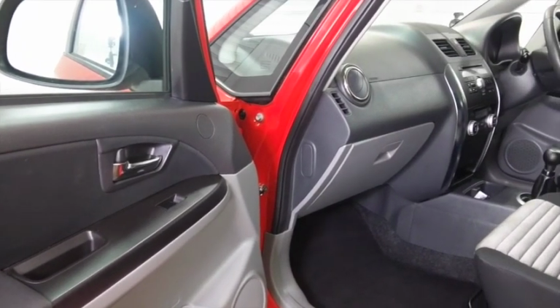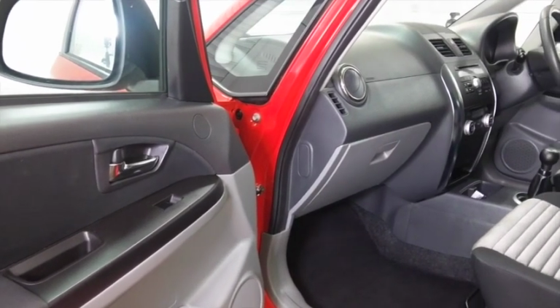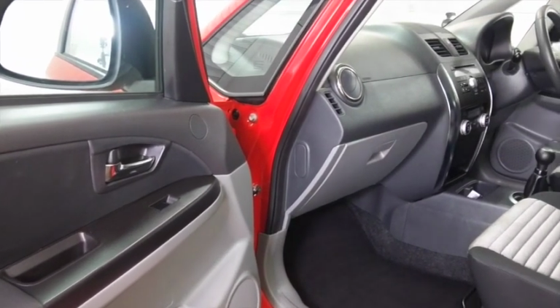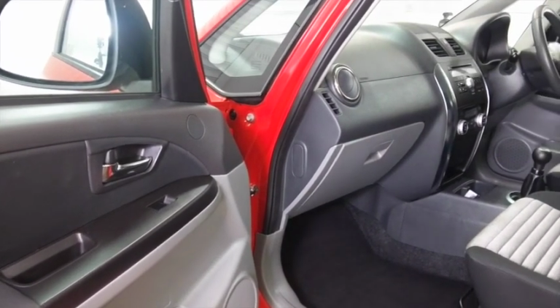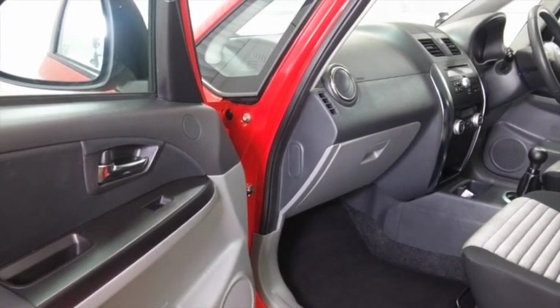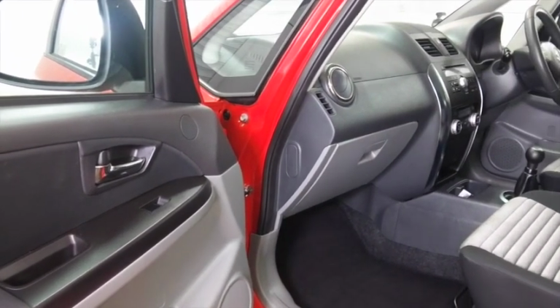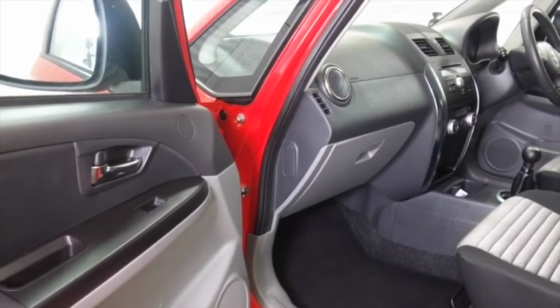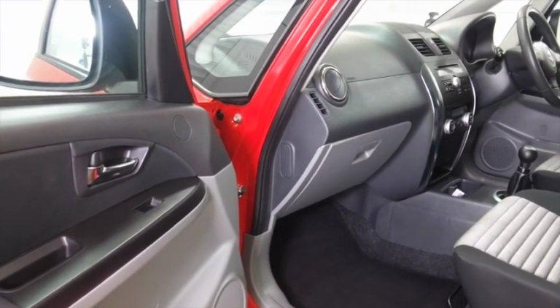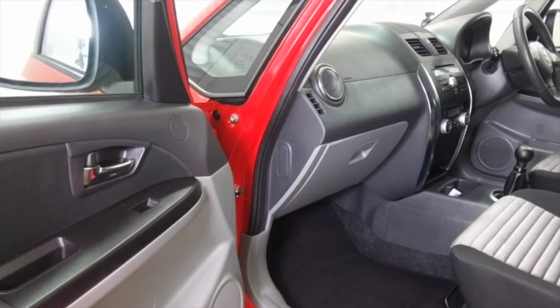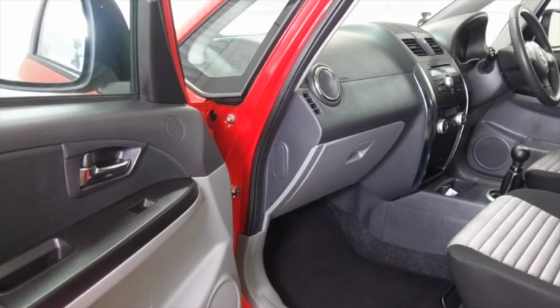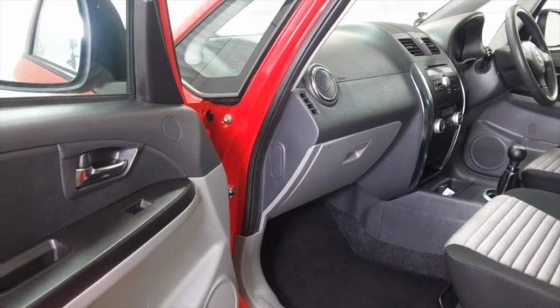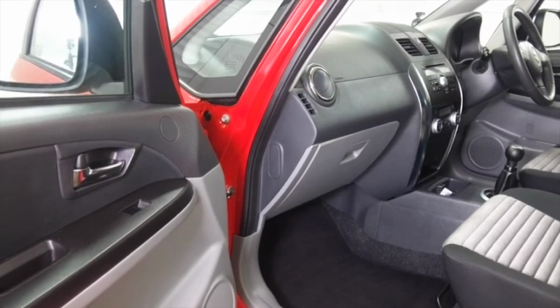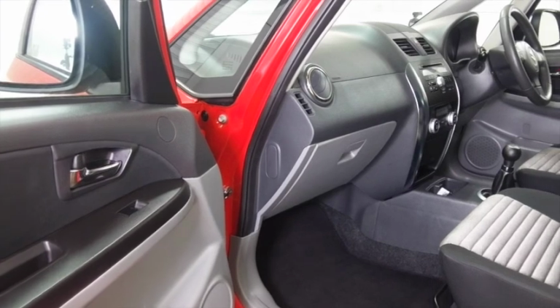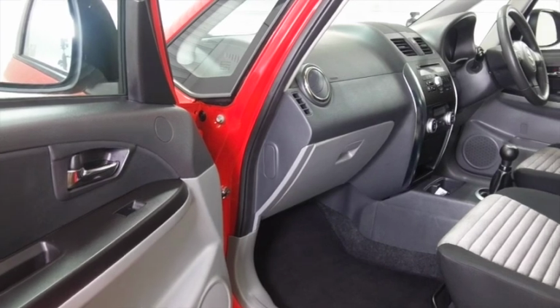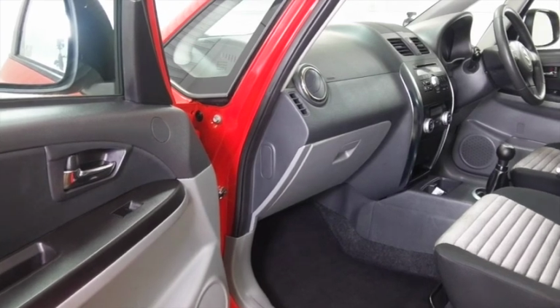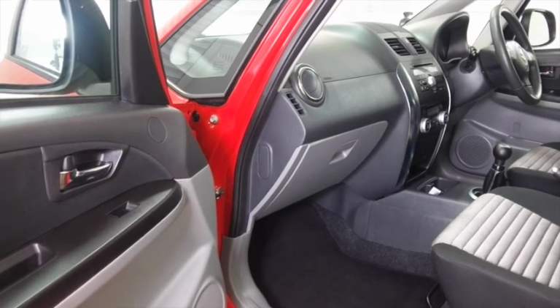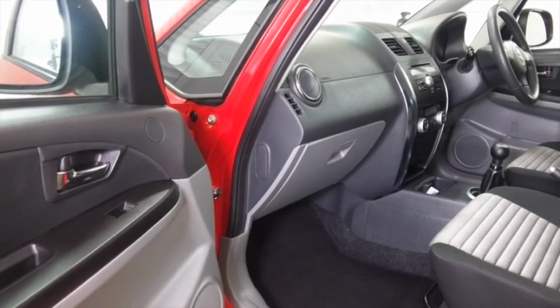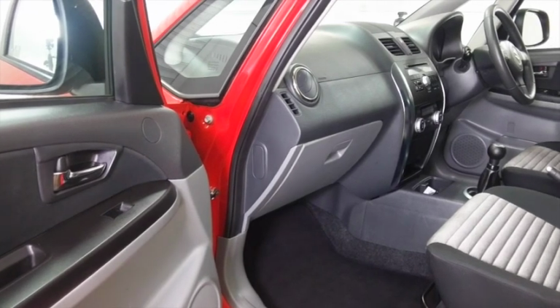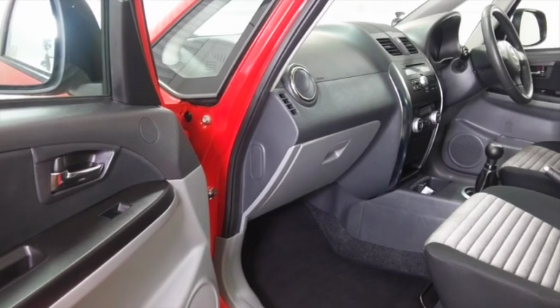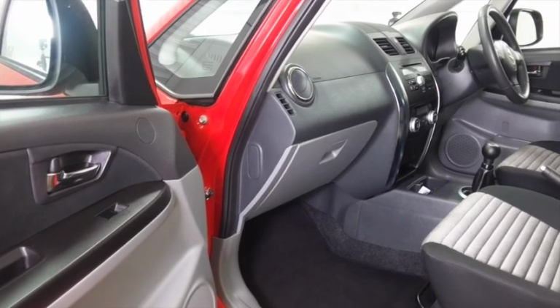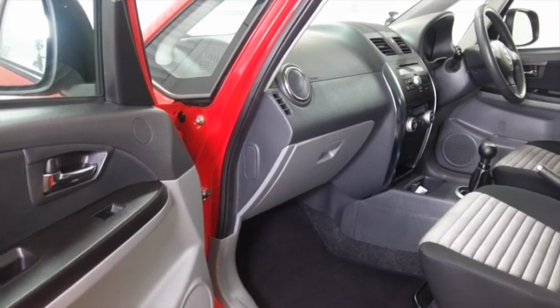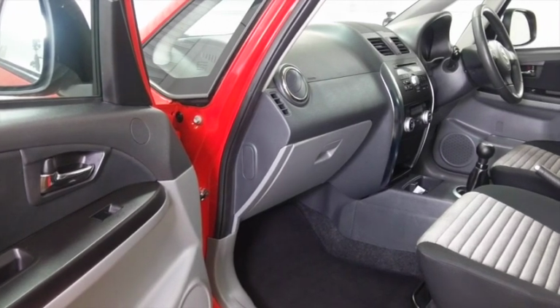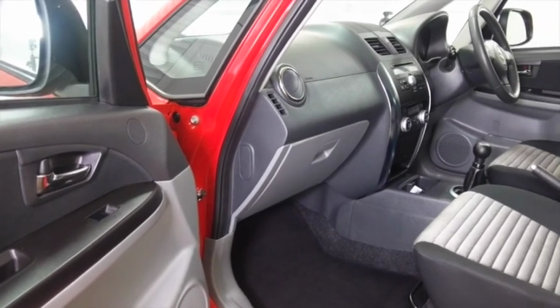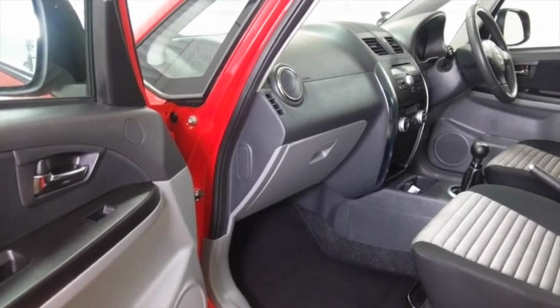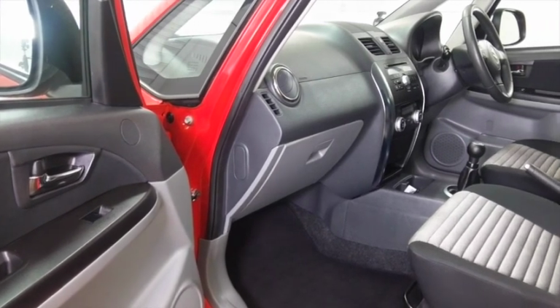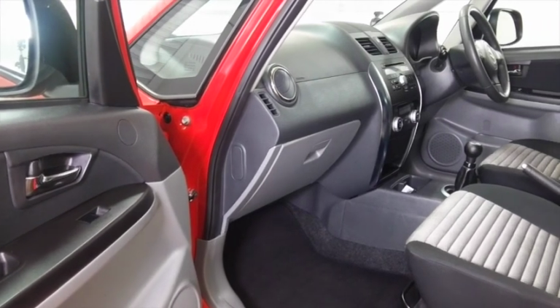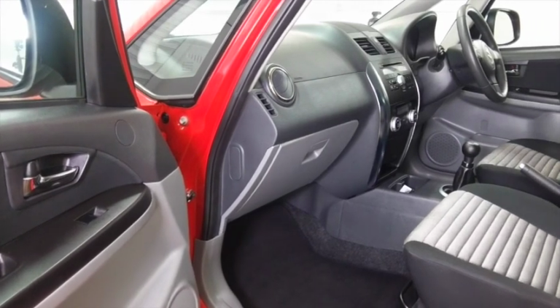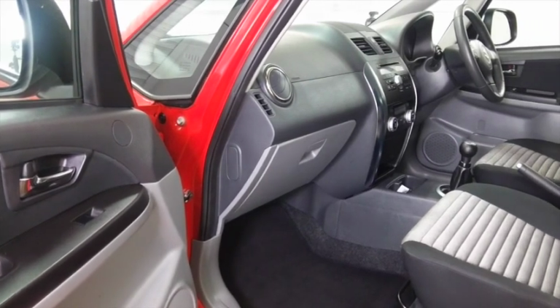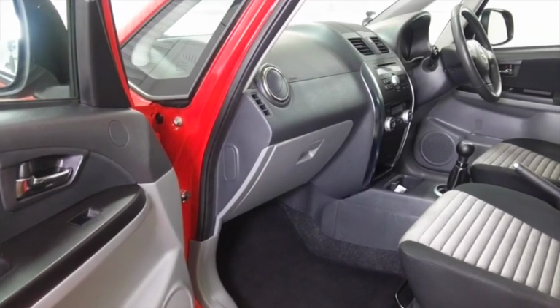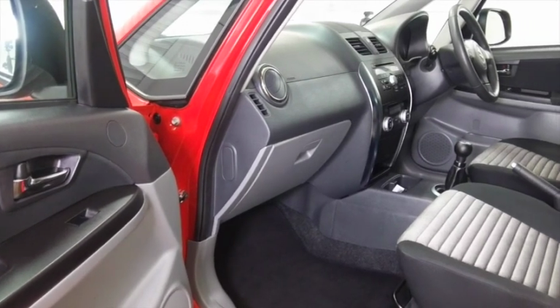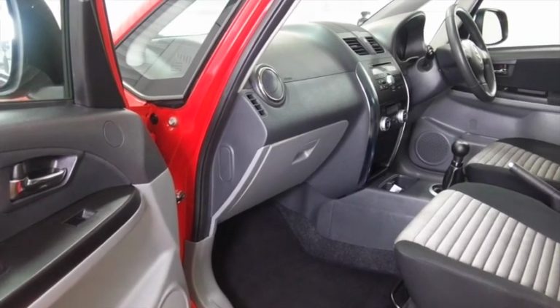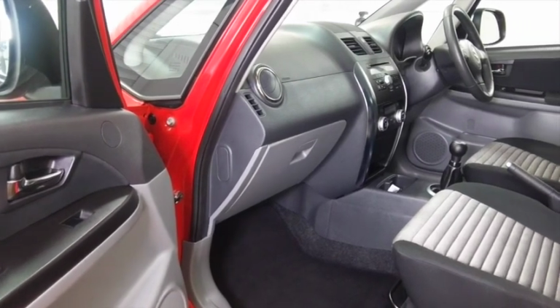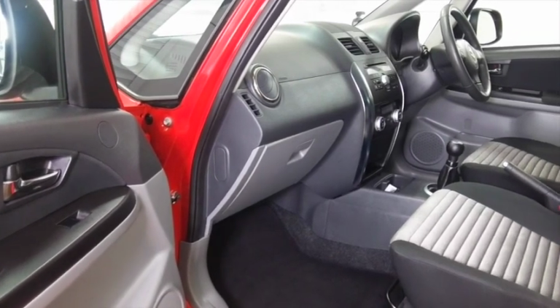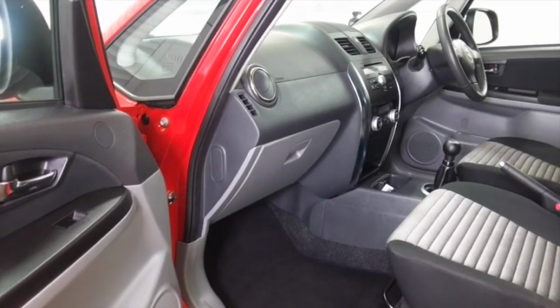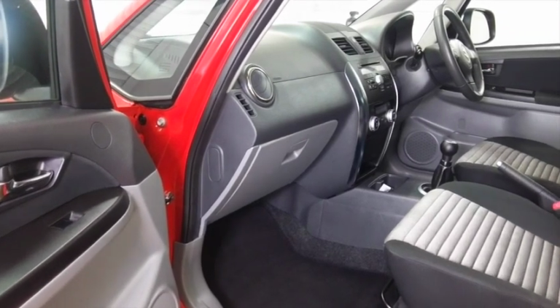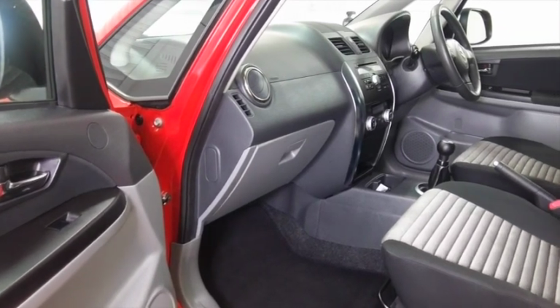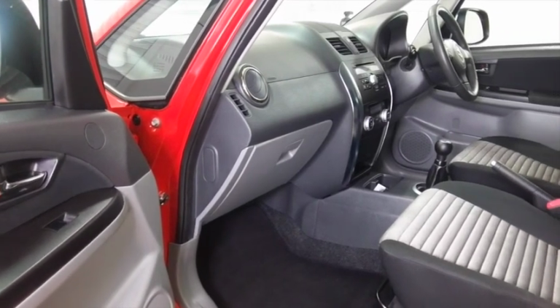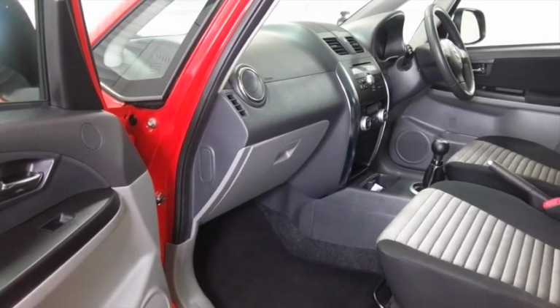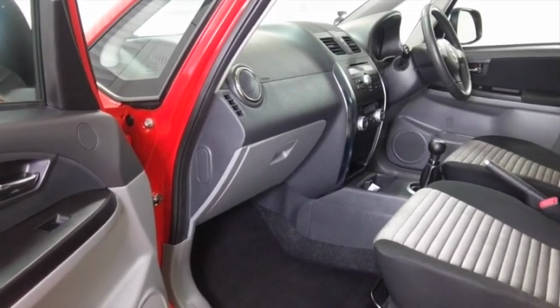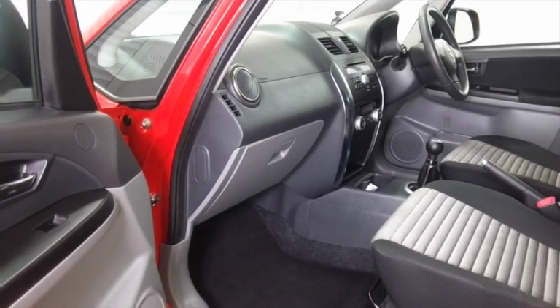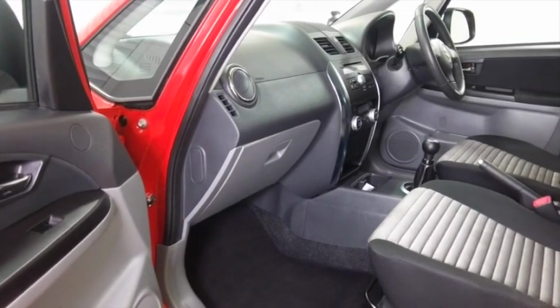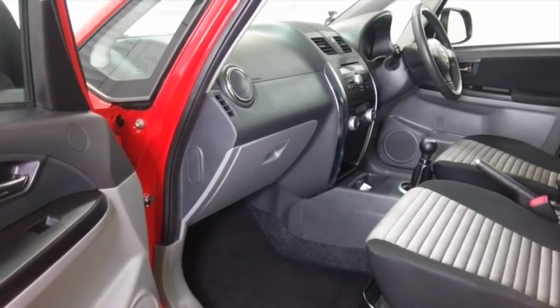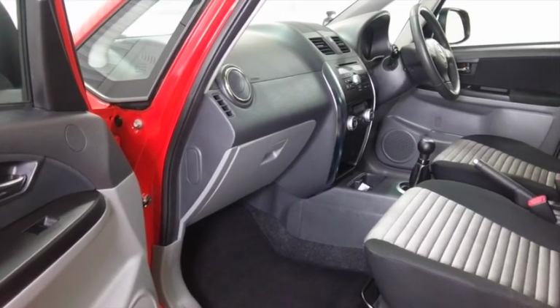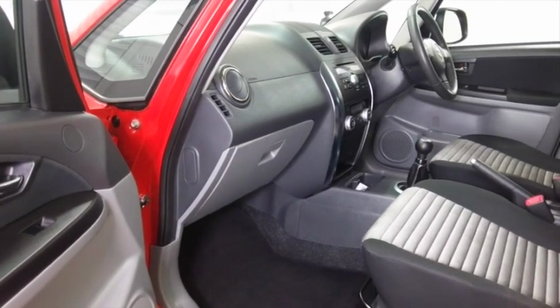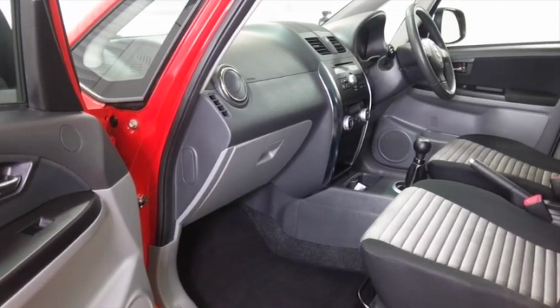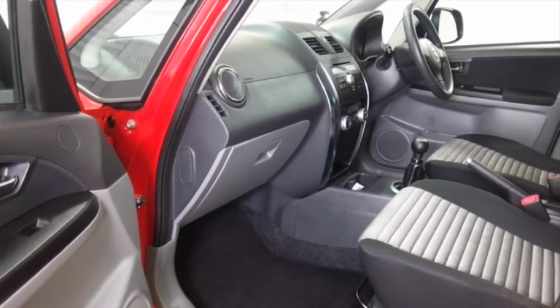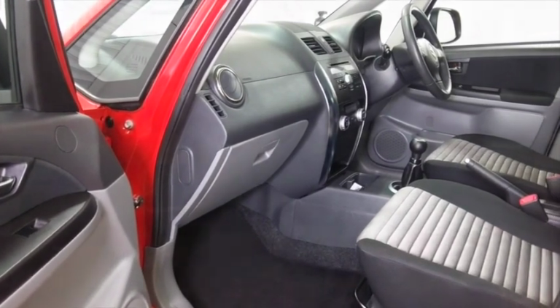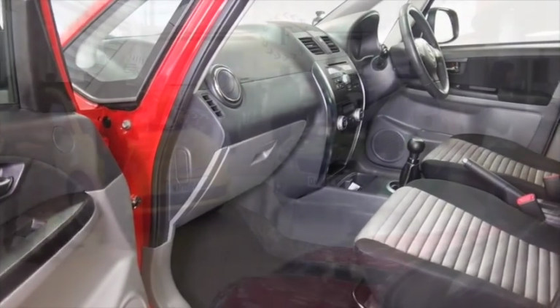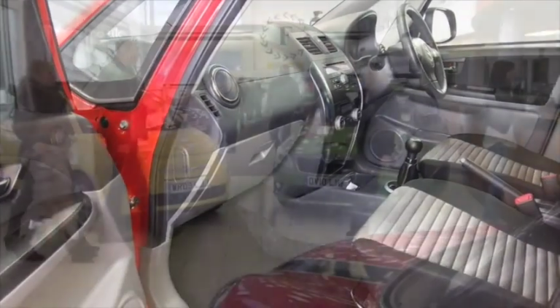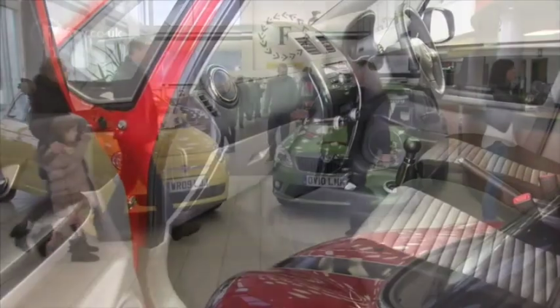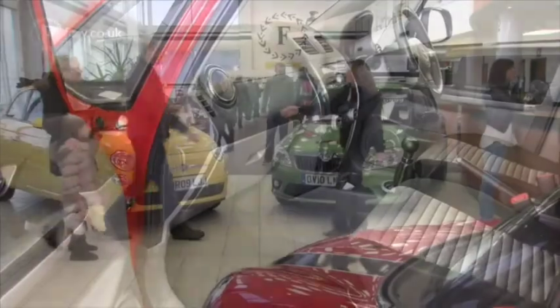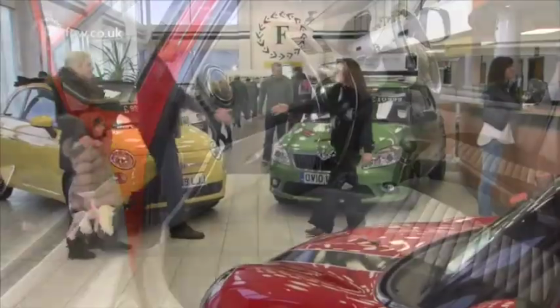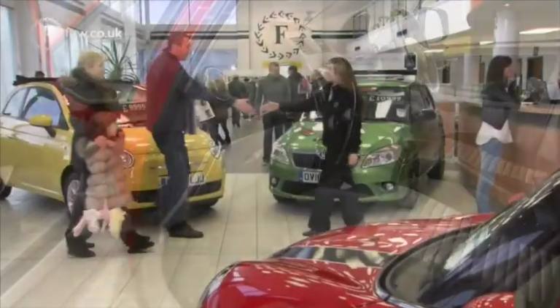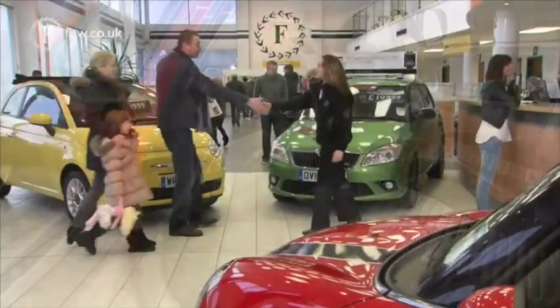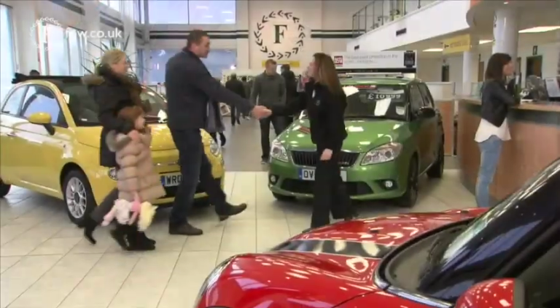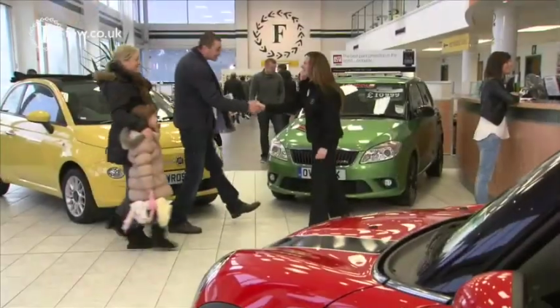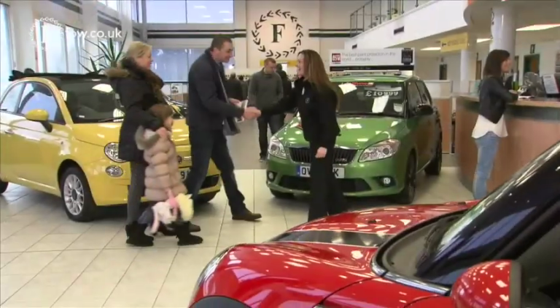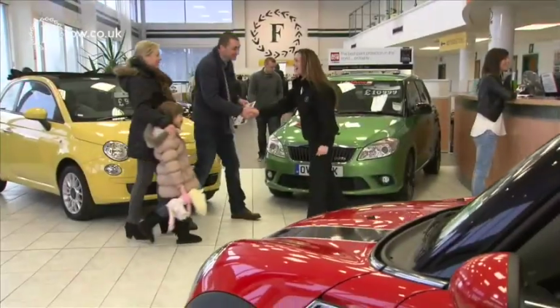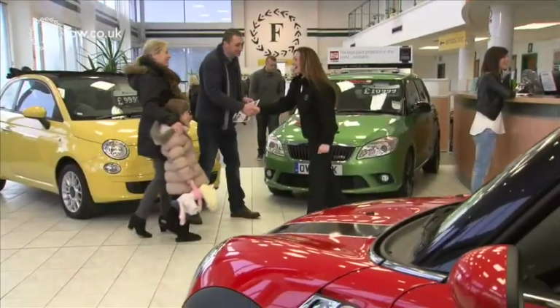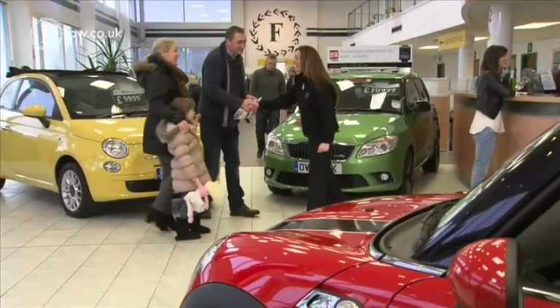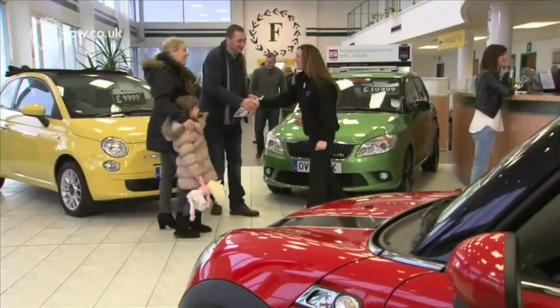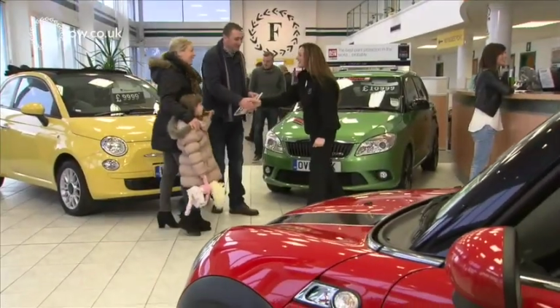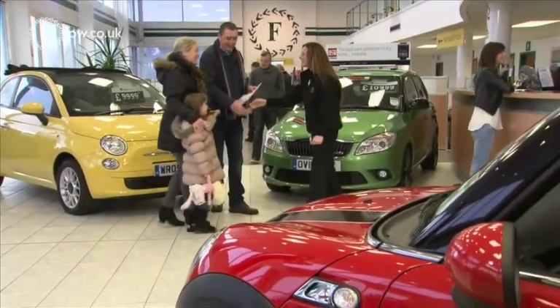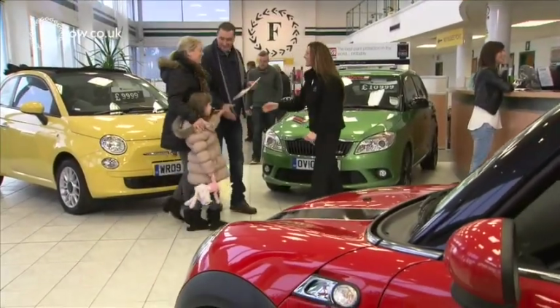You've got remote locking, radio and CD player, power-assisted steering — so all the right ingredients to keep you happy.